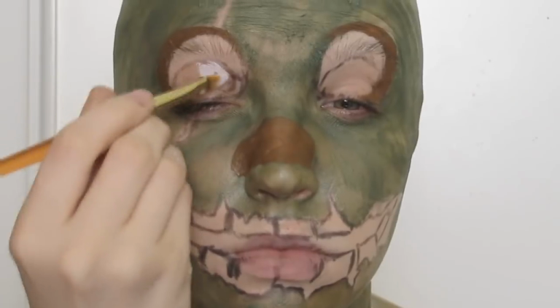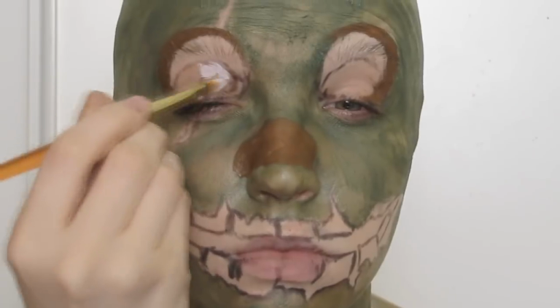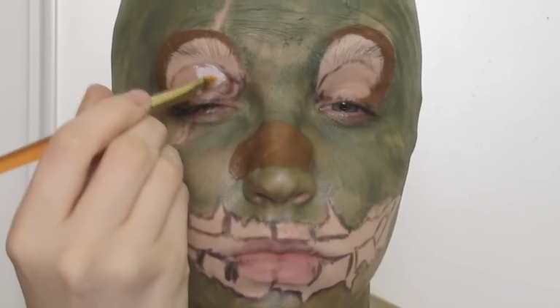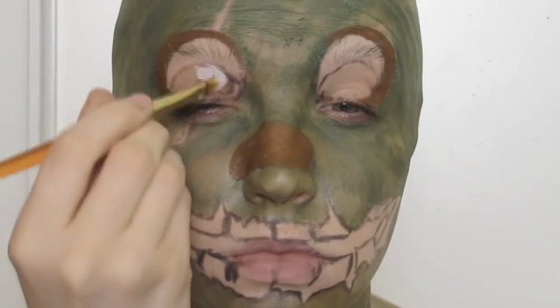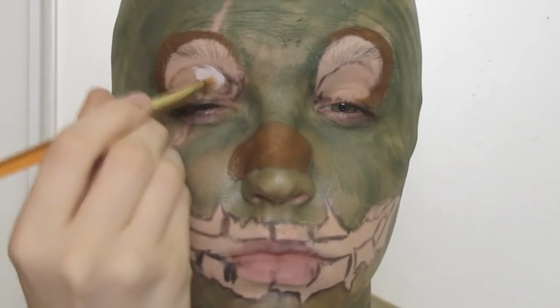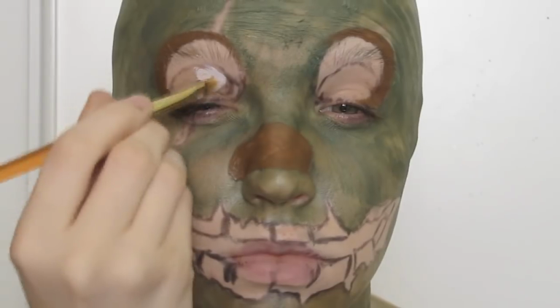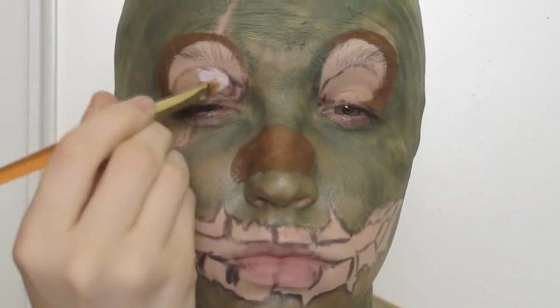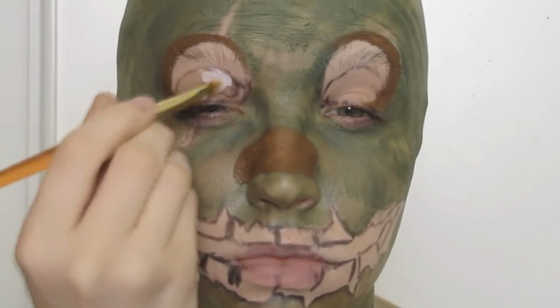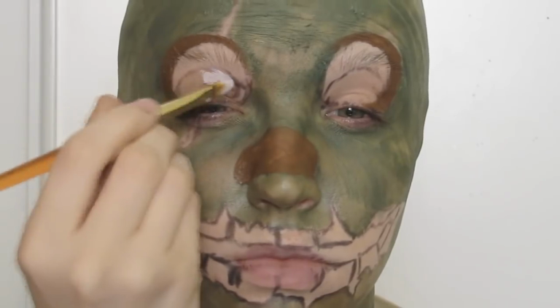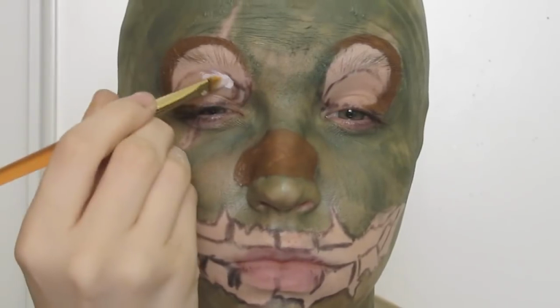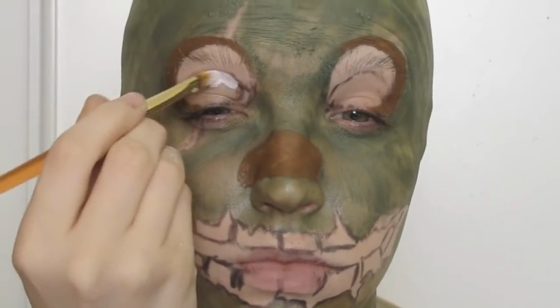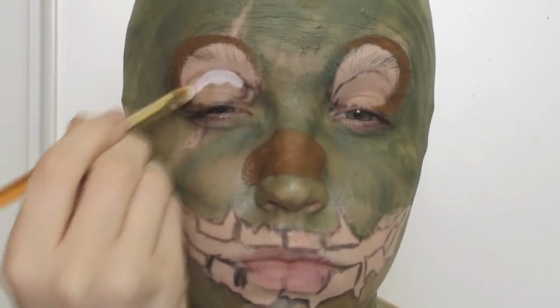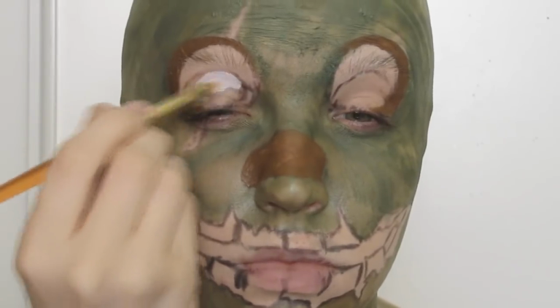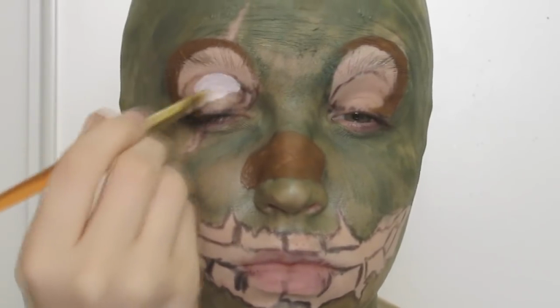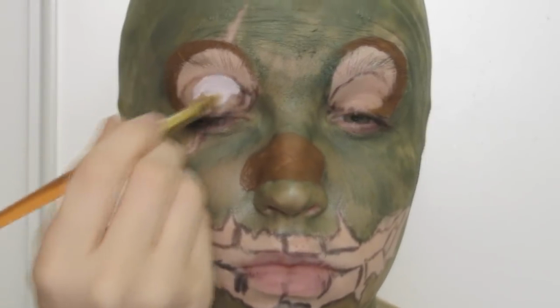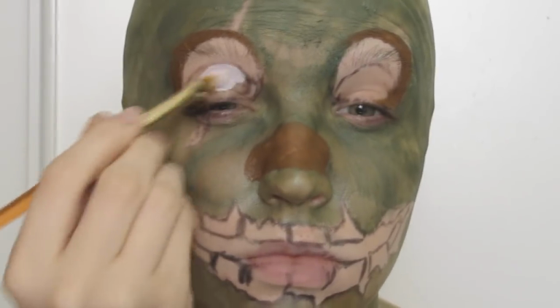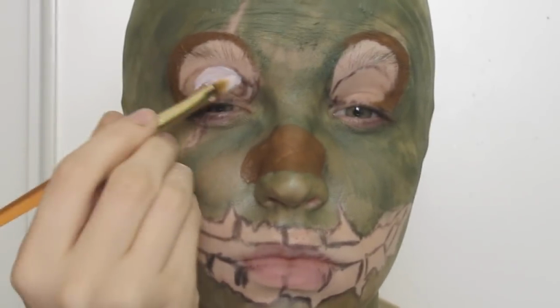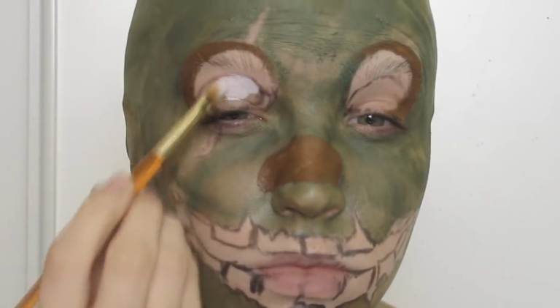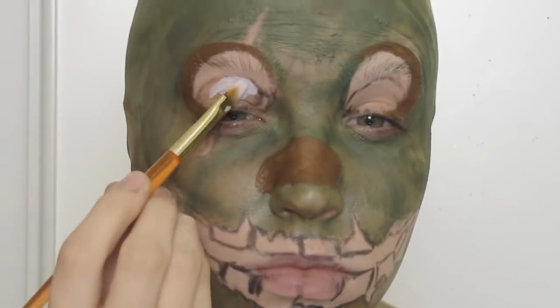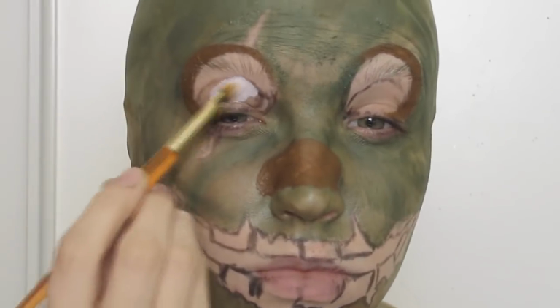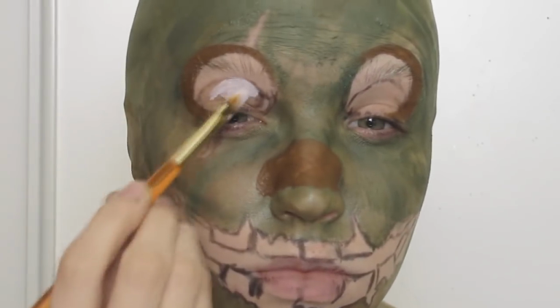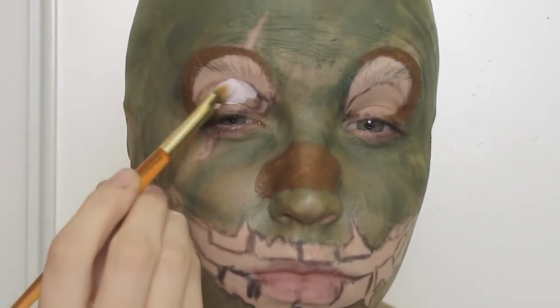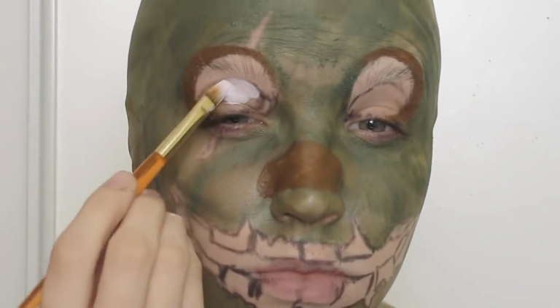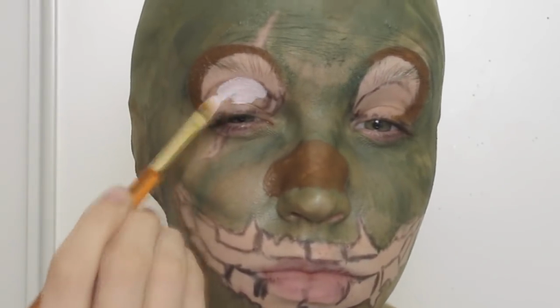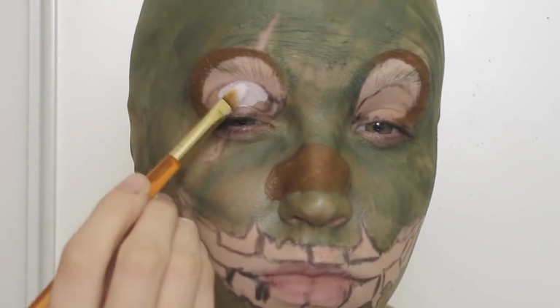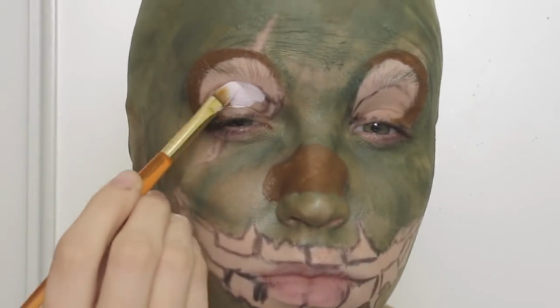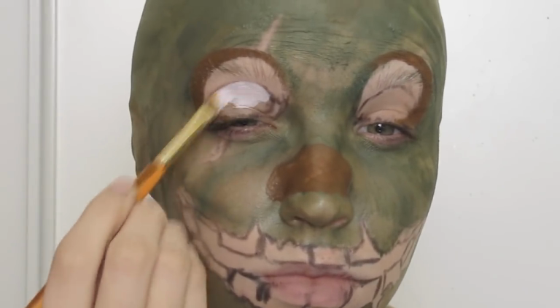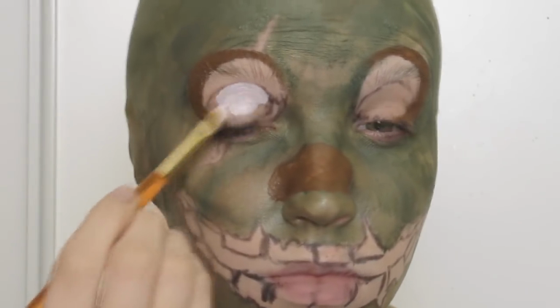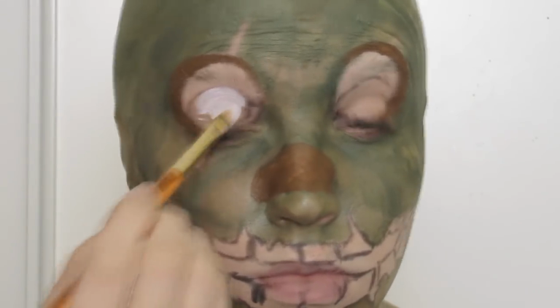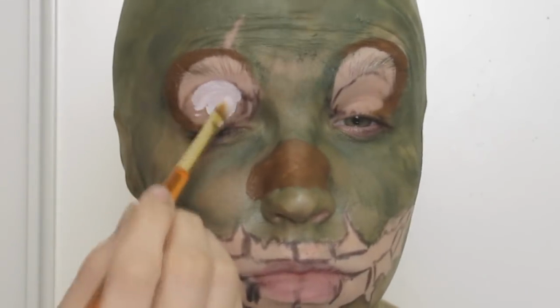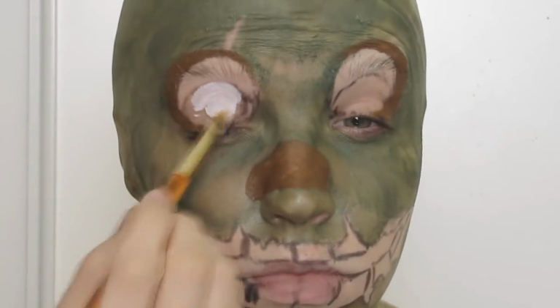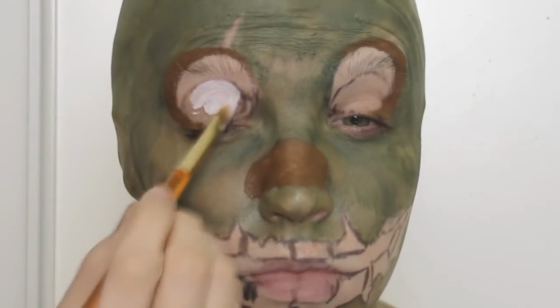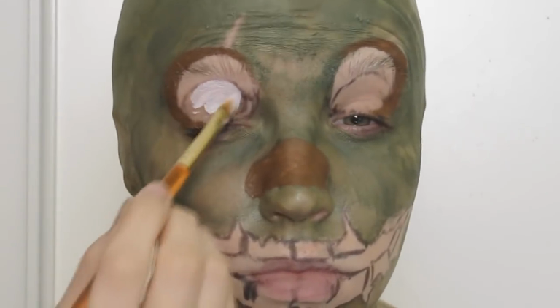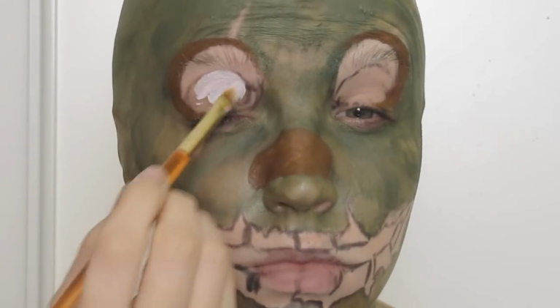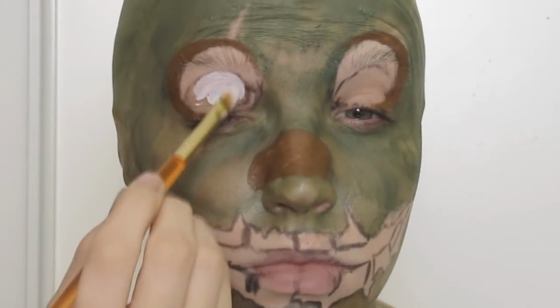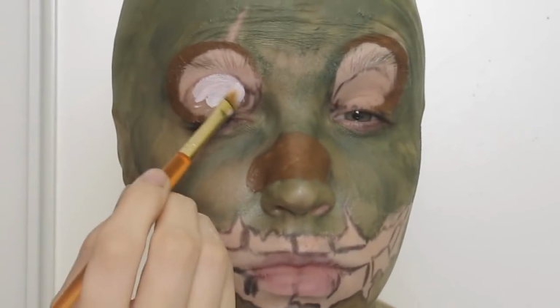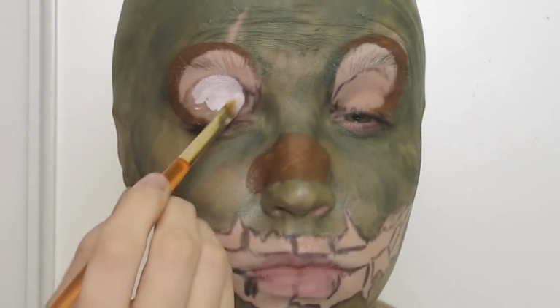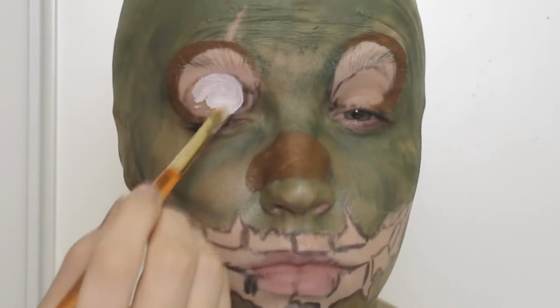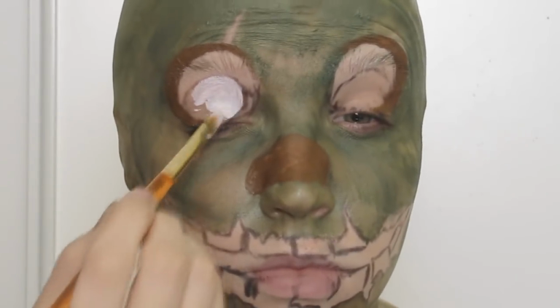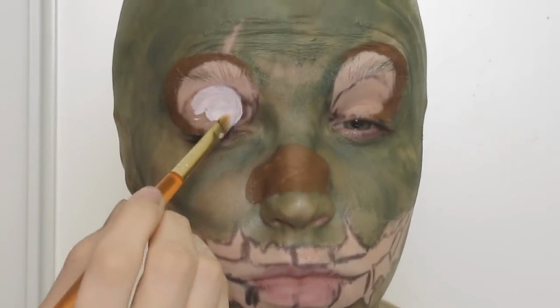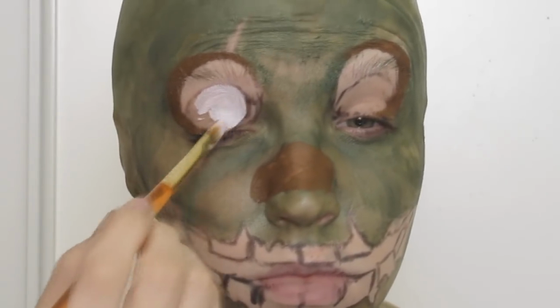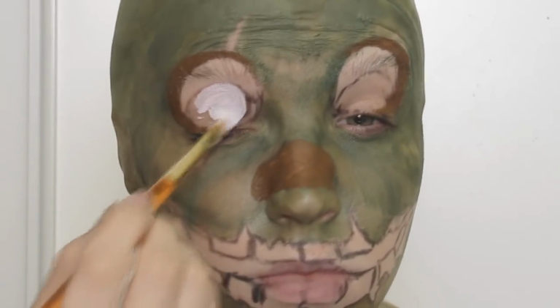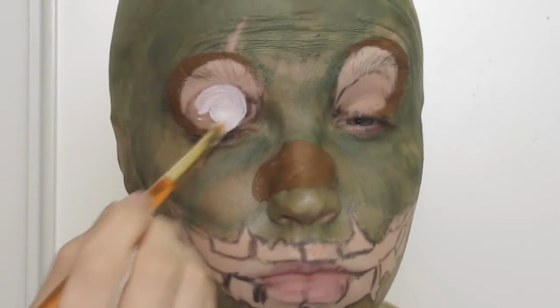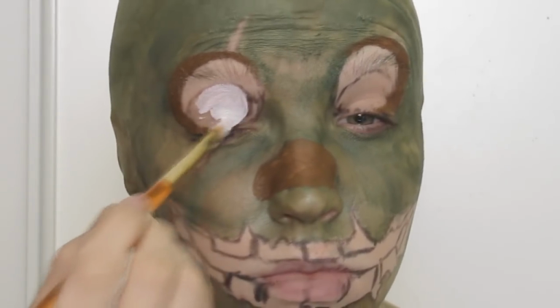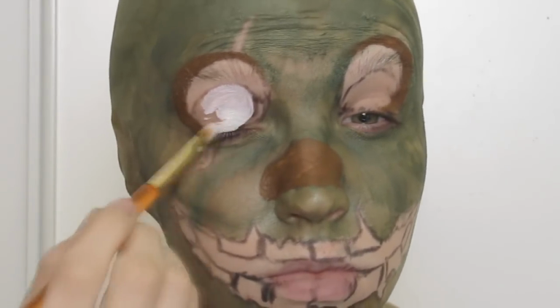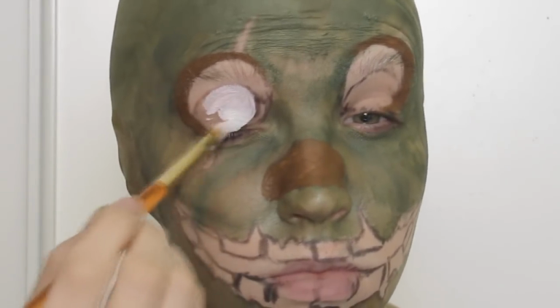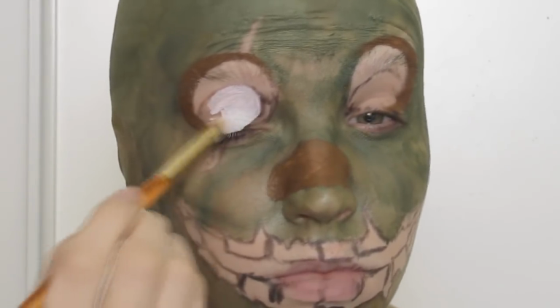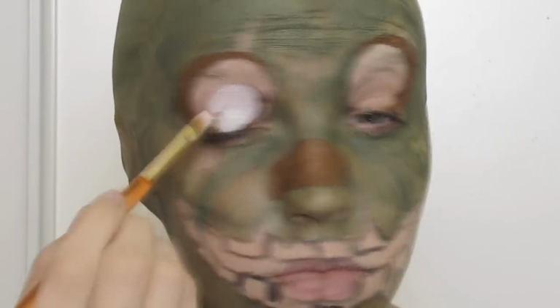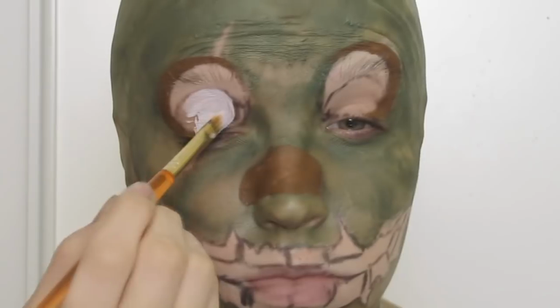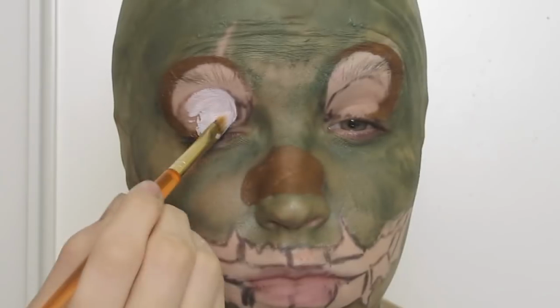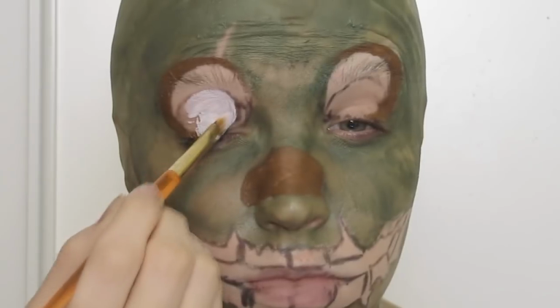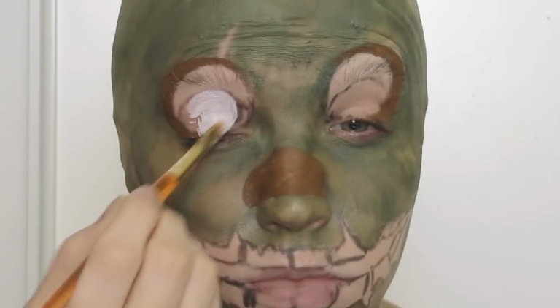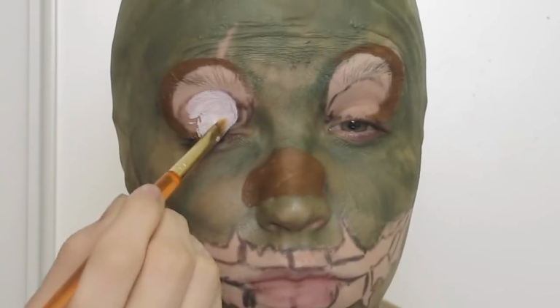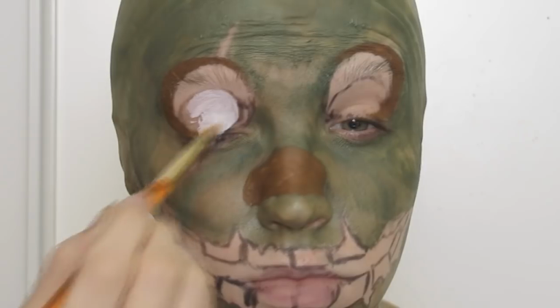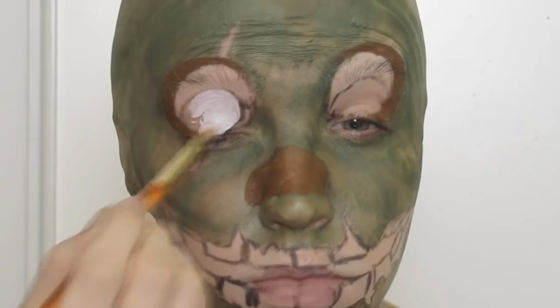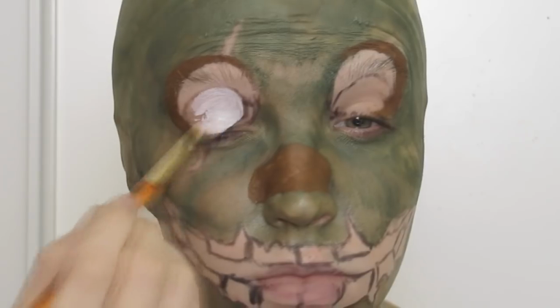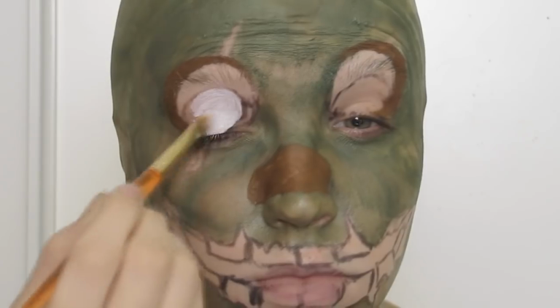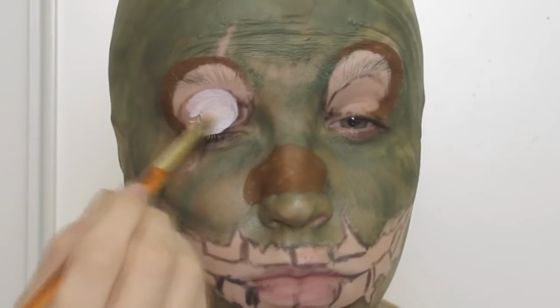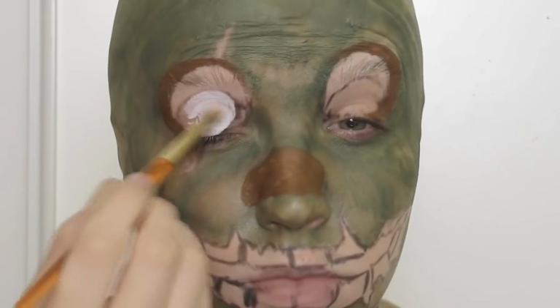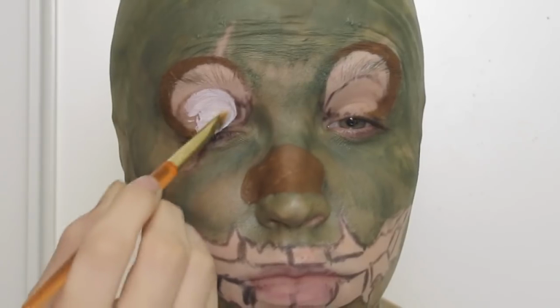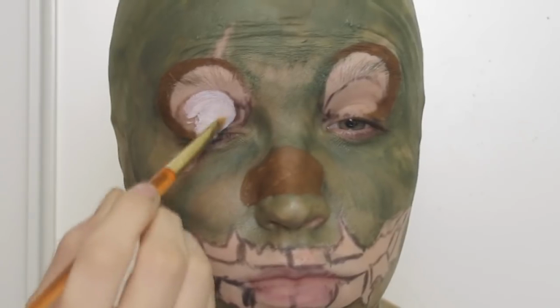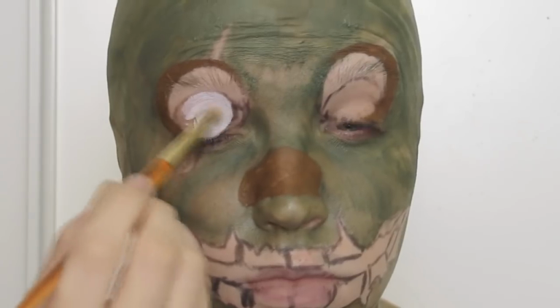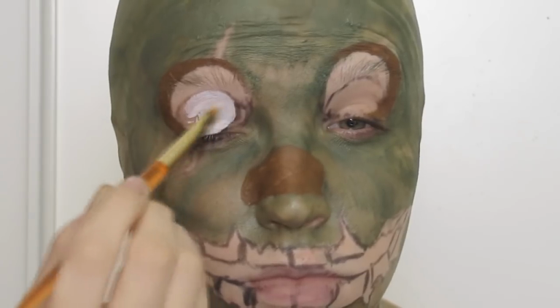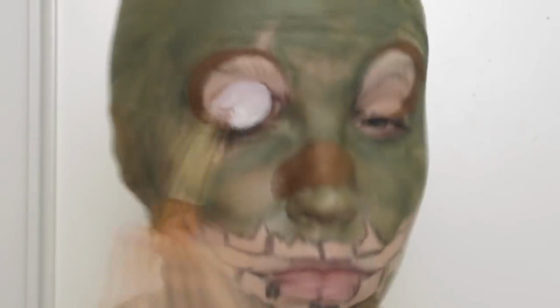For the eyes themselves I started with a white hydro colour and made sure to set it with a powder as I went to prevent transfer when I would open my eyes.